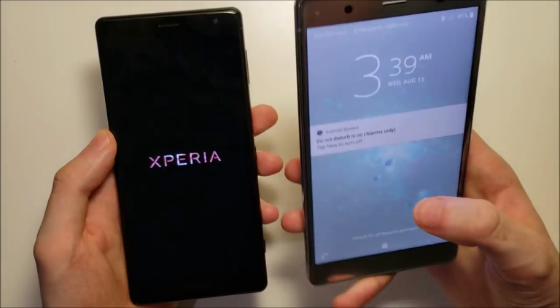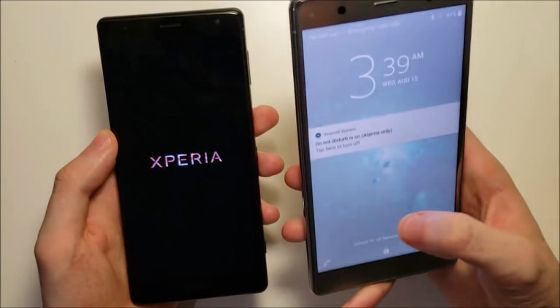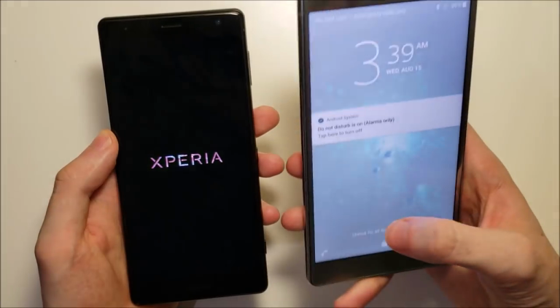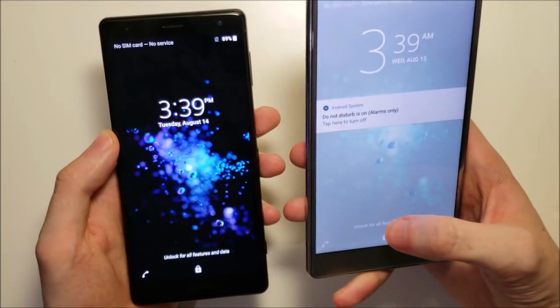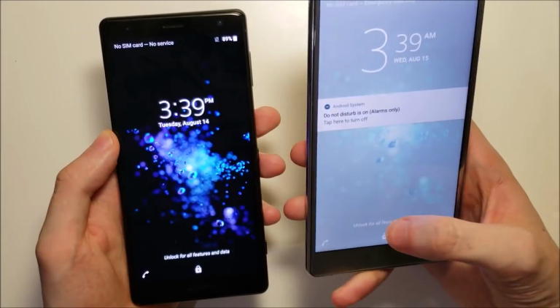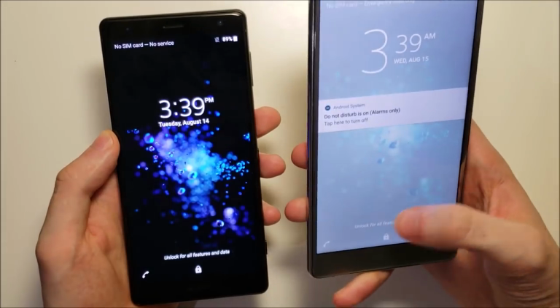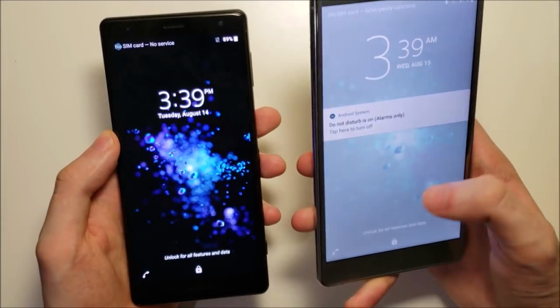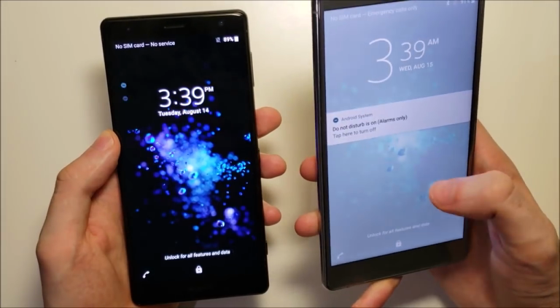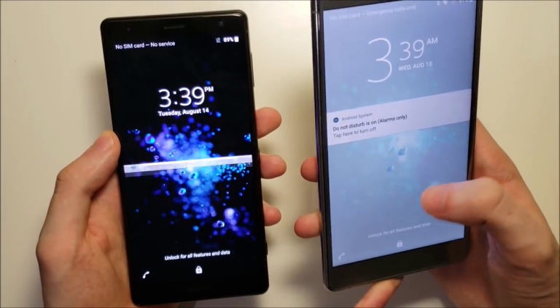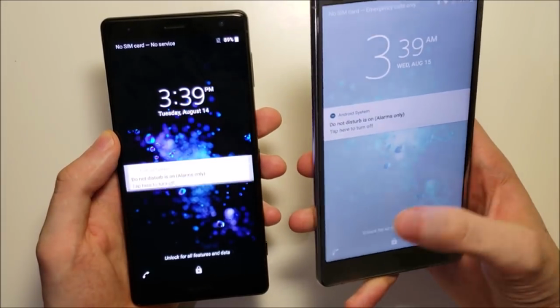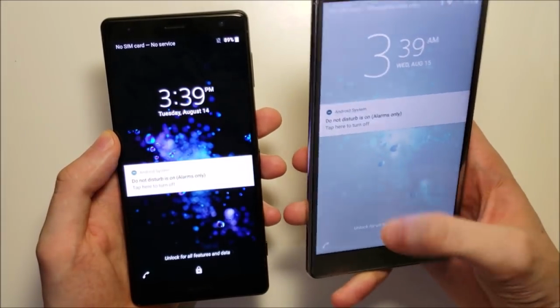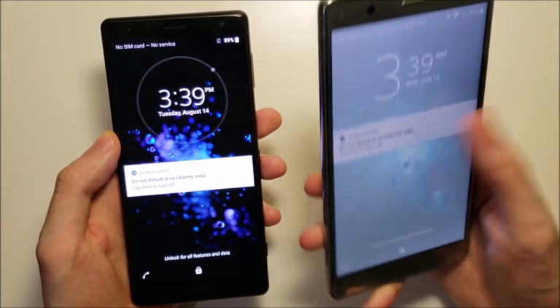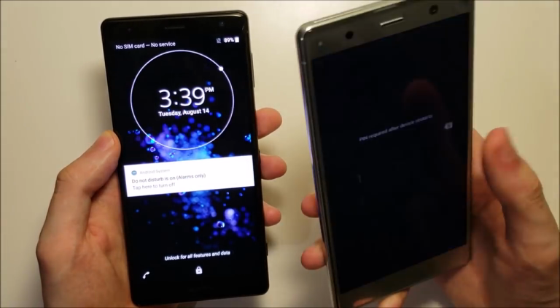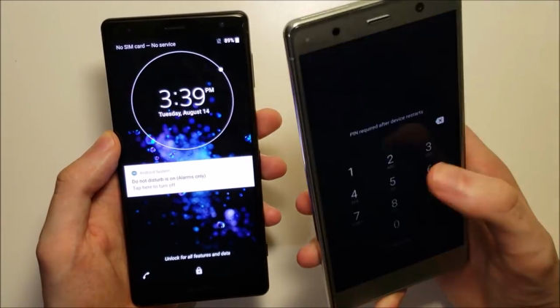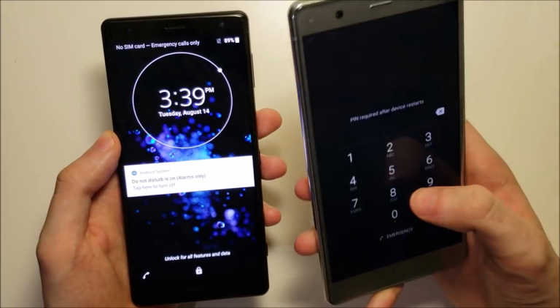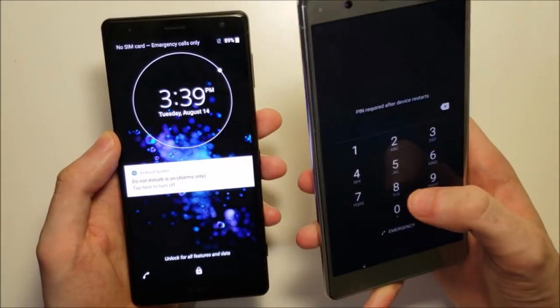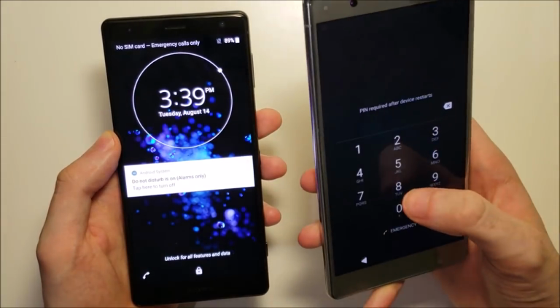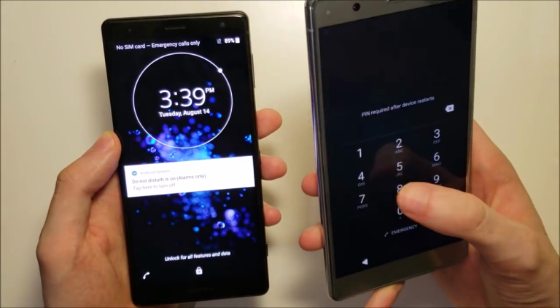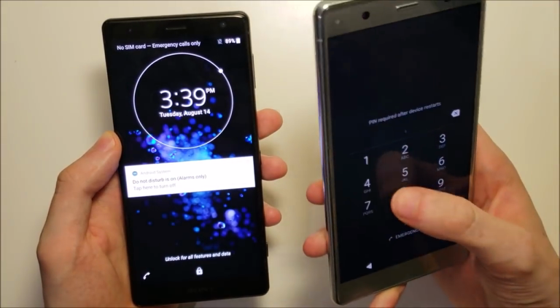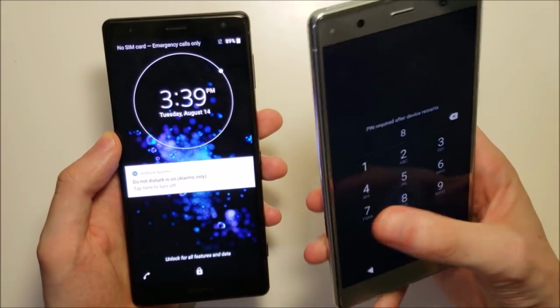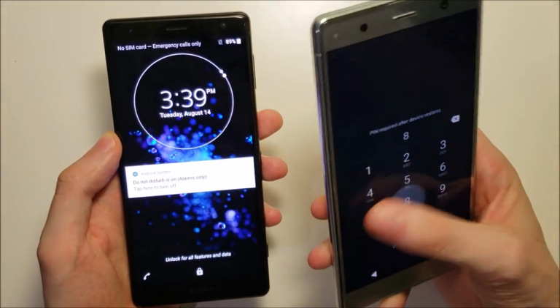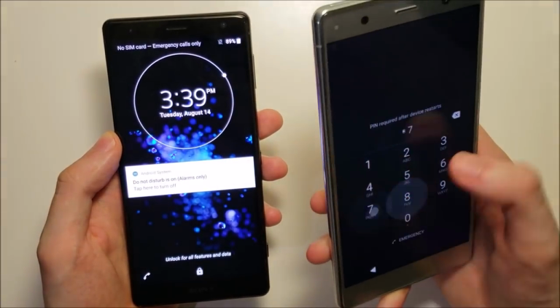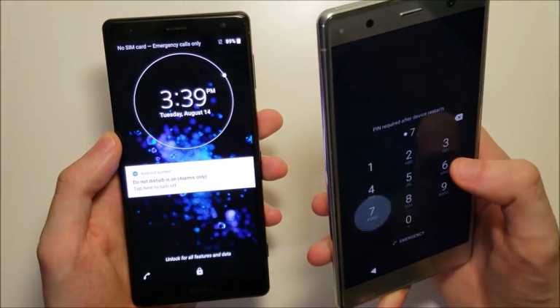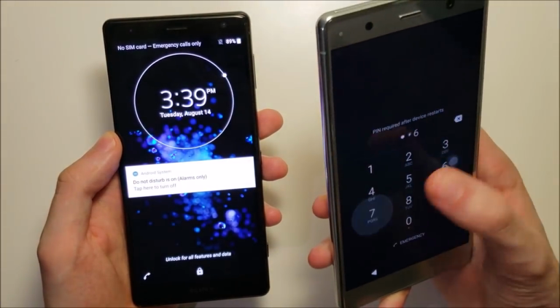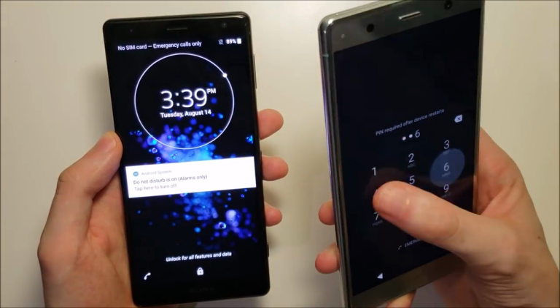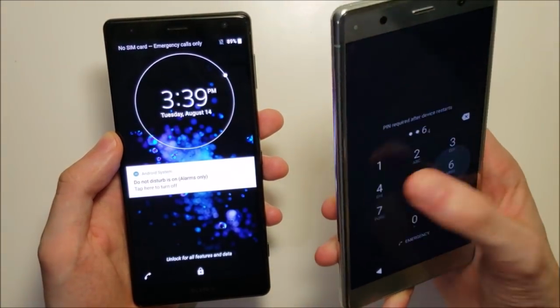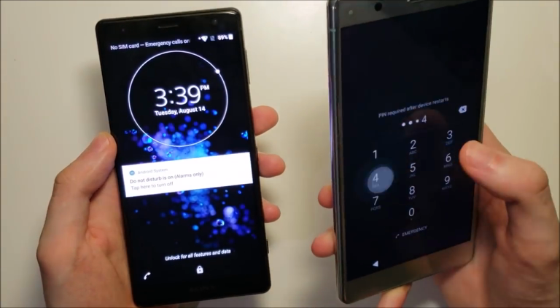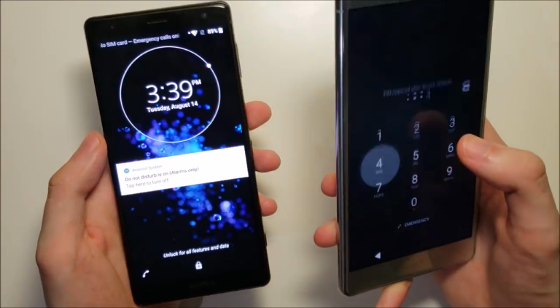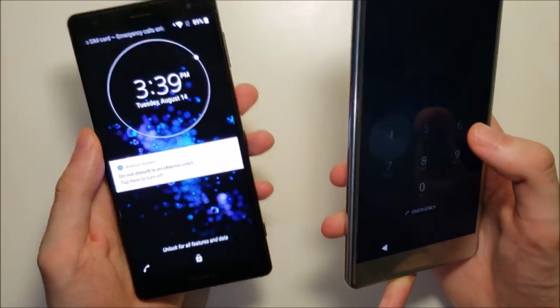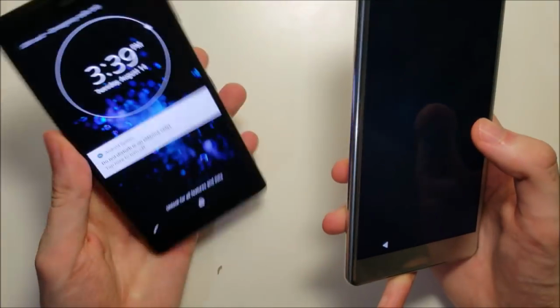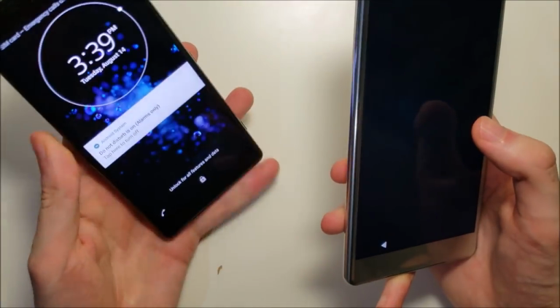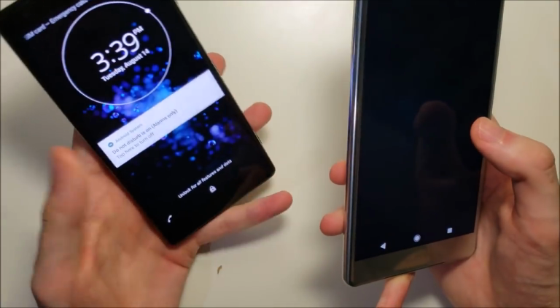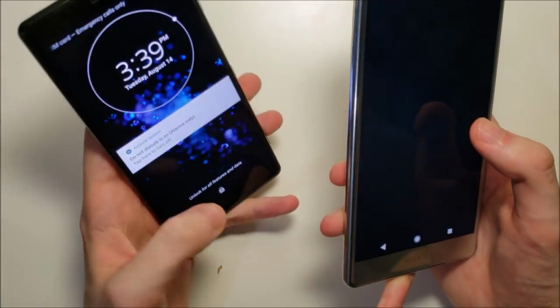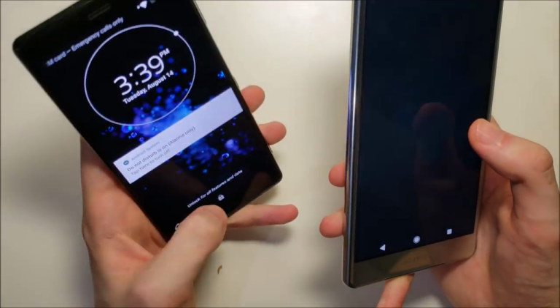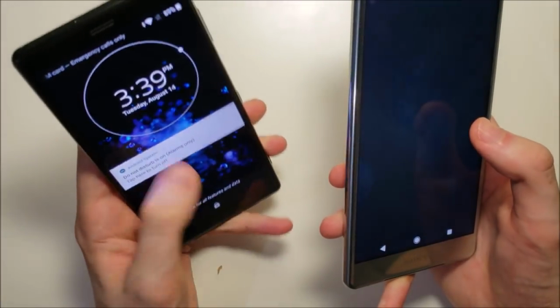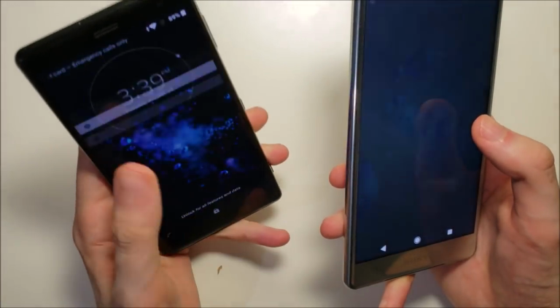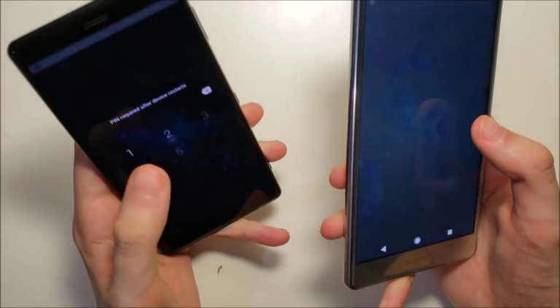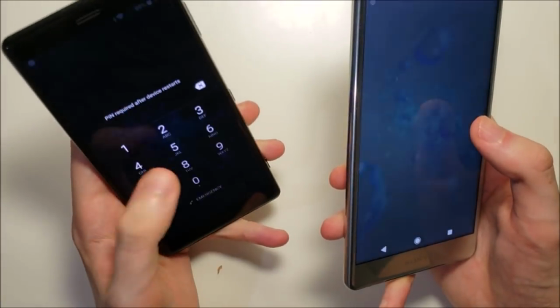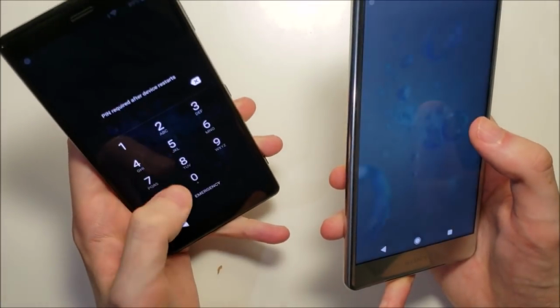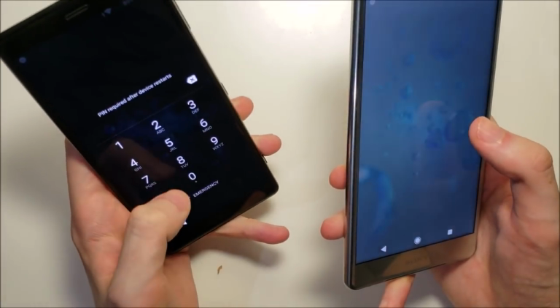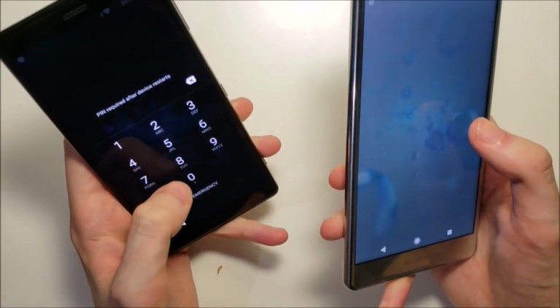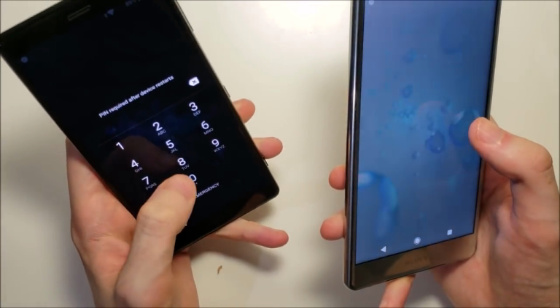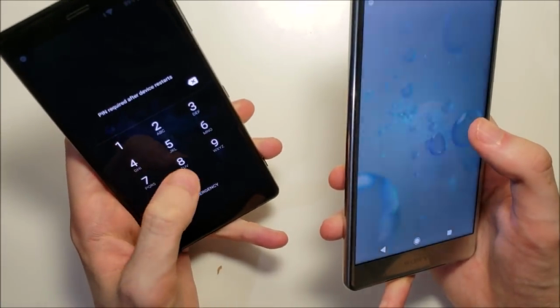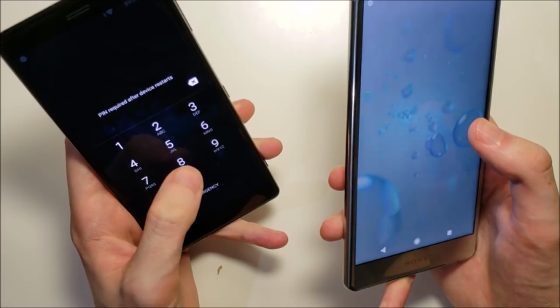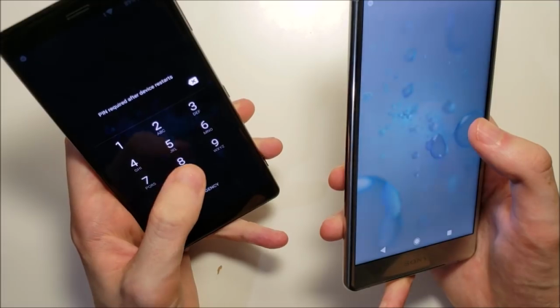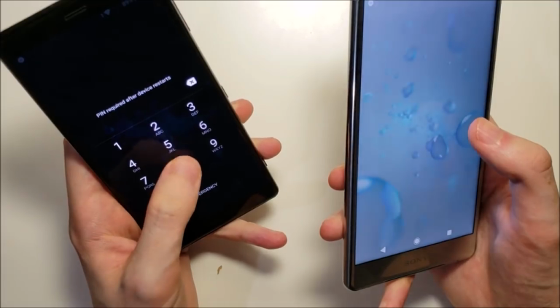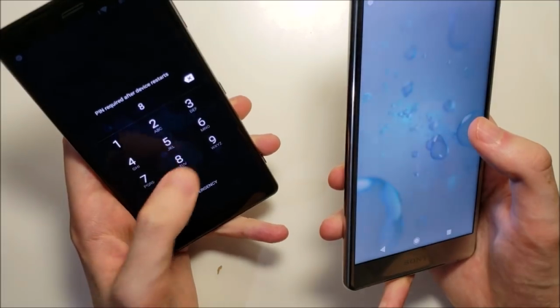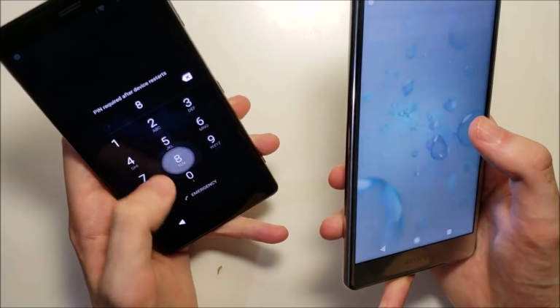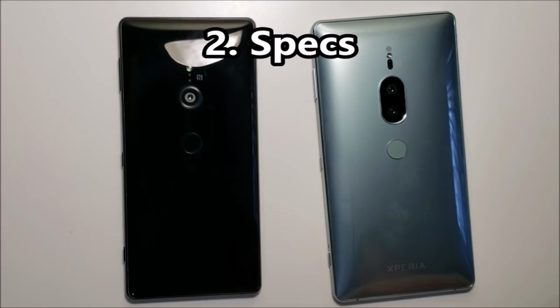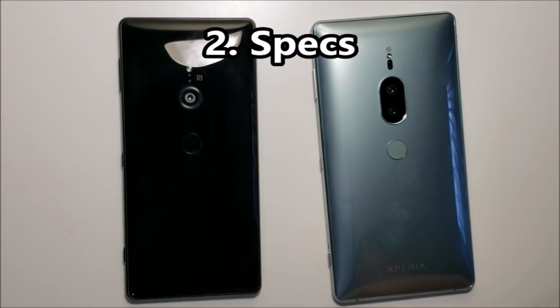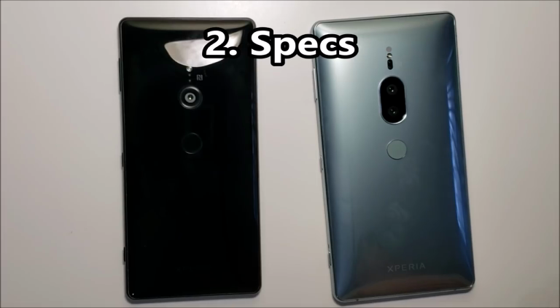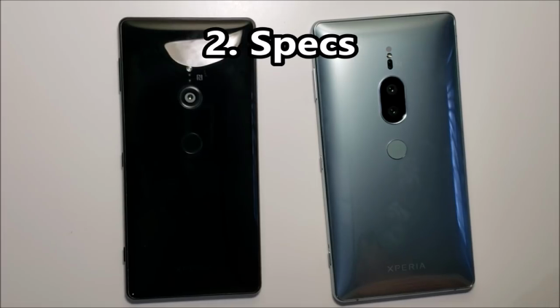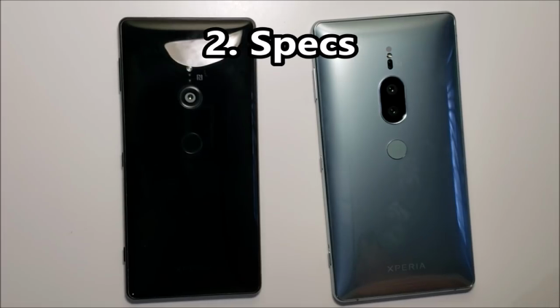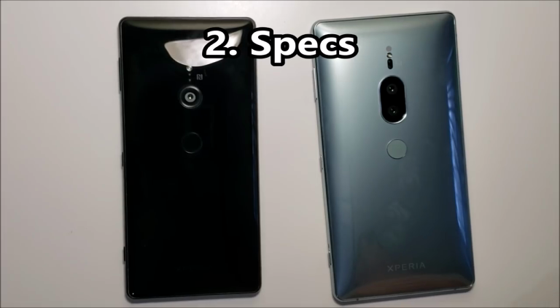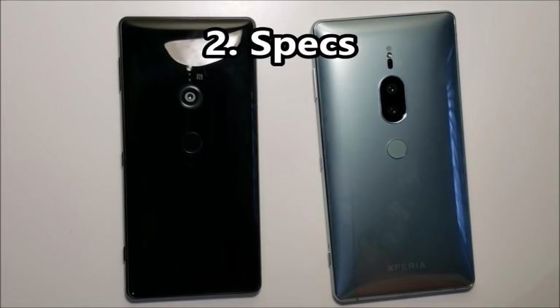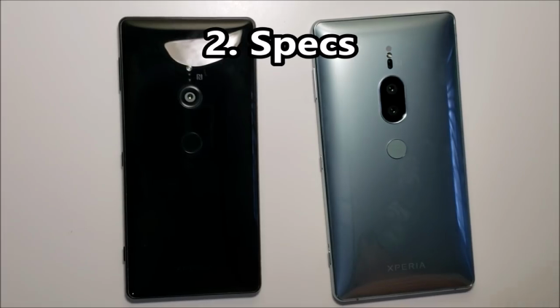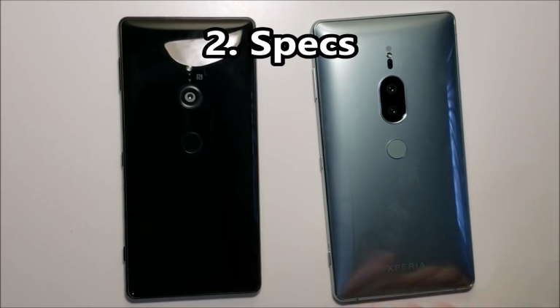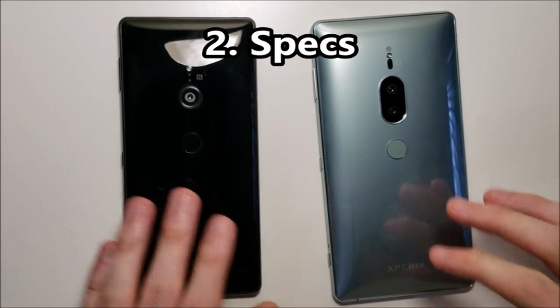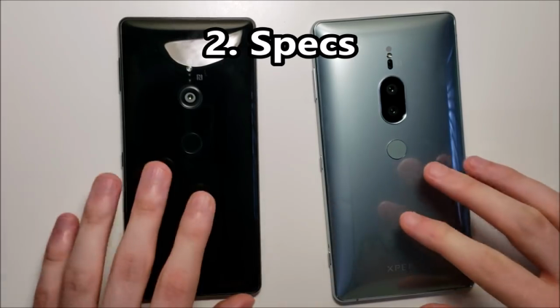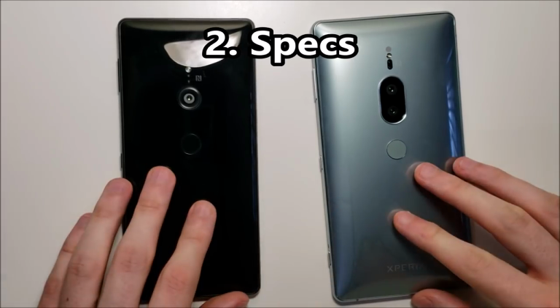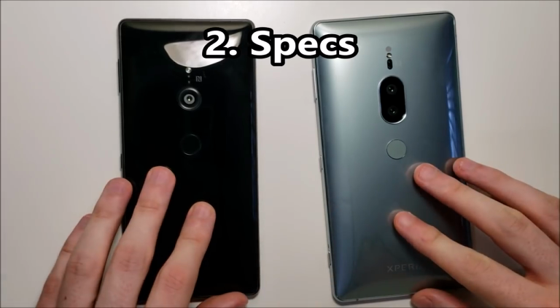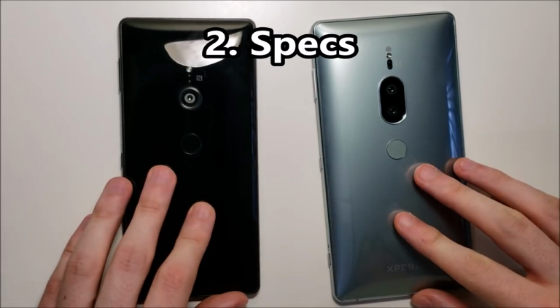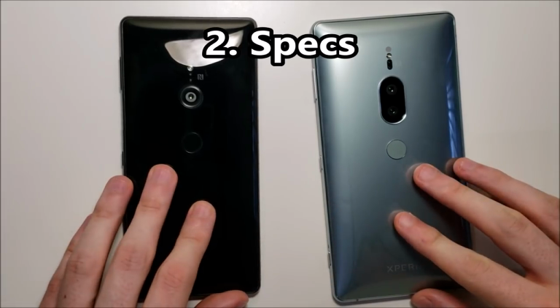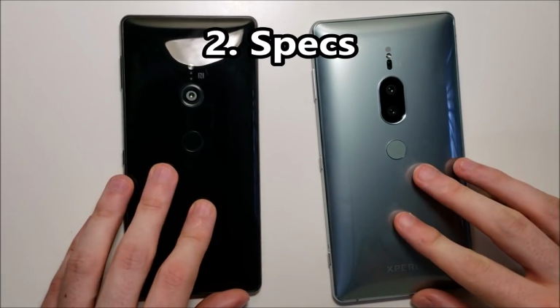The Premium is first on the boot up, with the XC2 about half a second behind. Now, time for the specs.